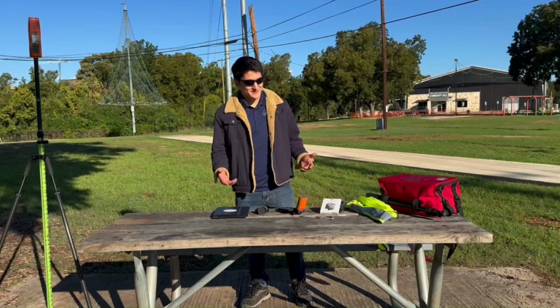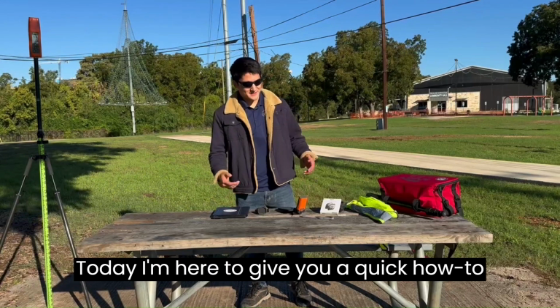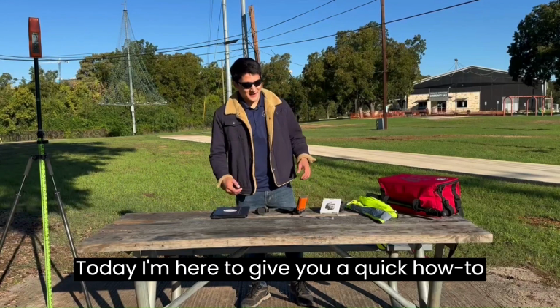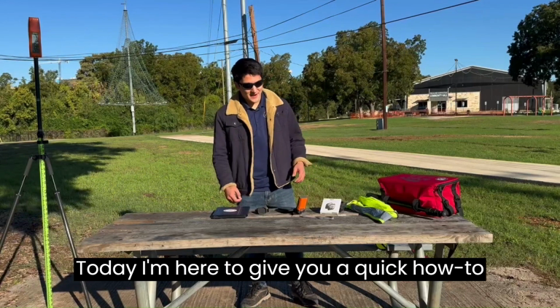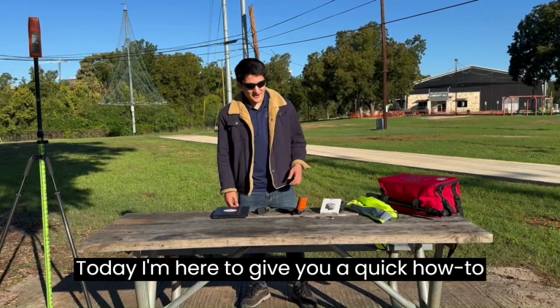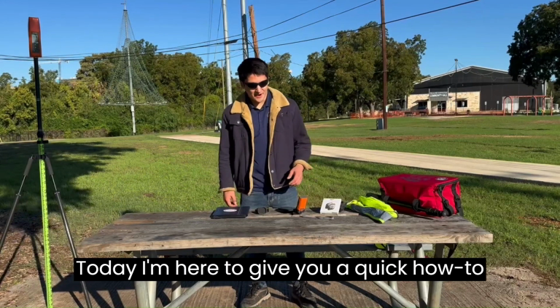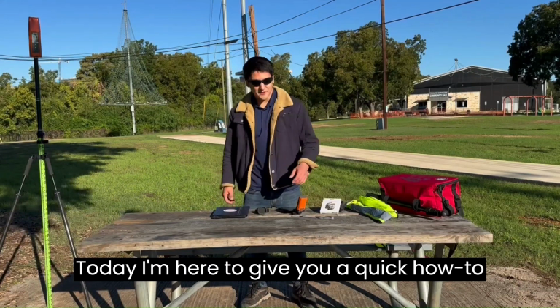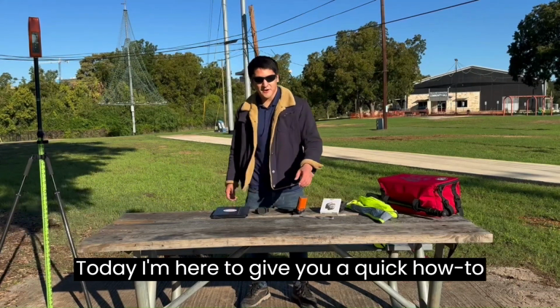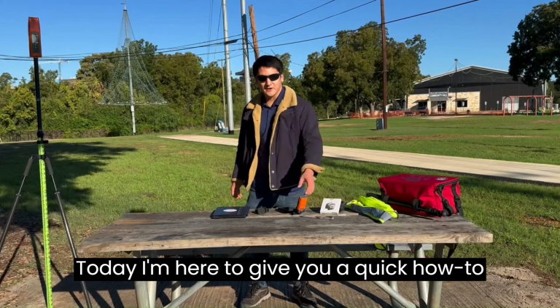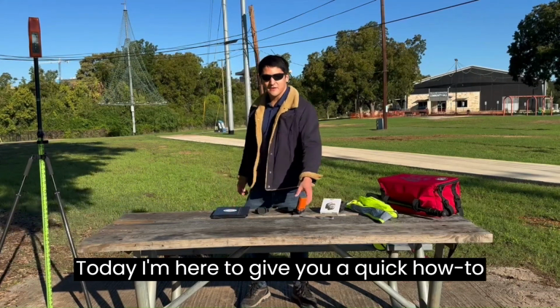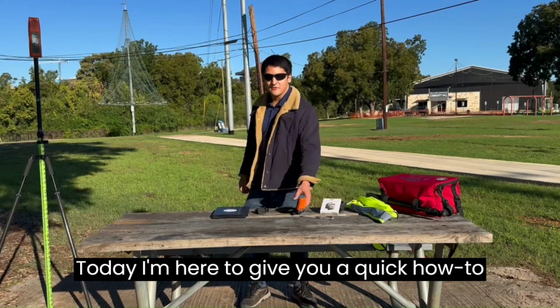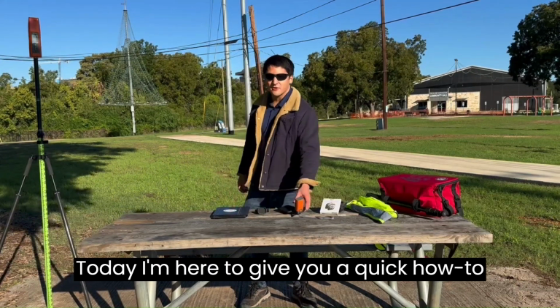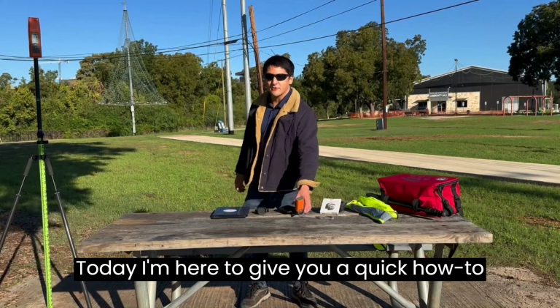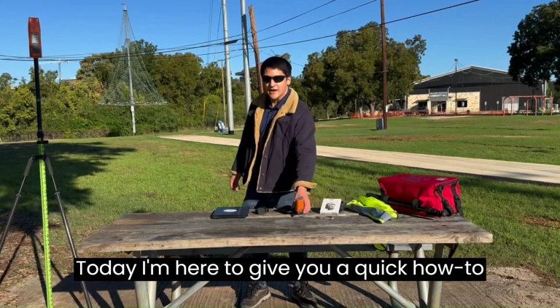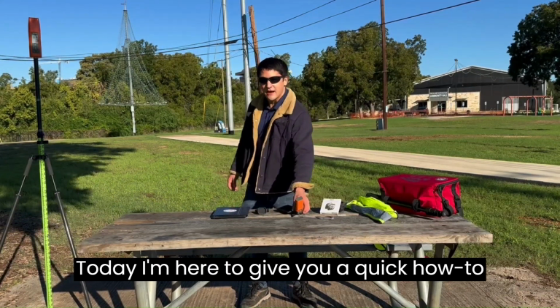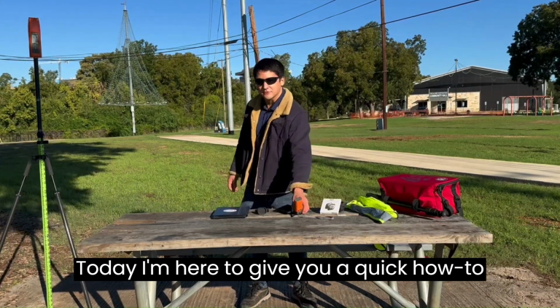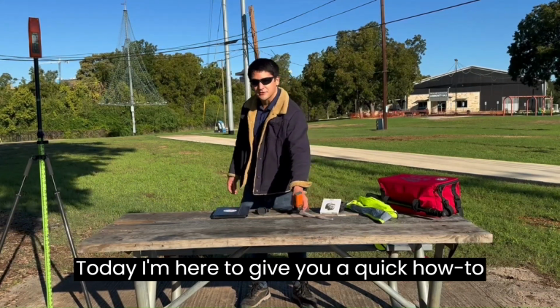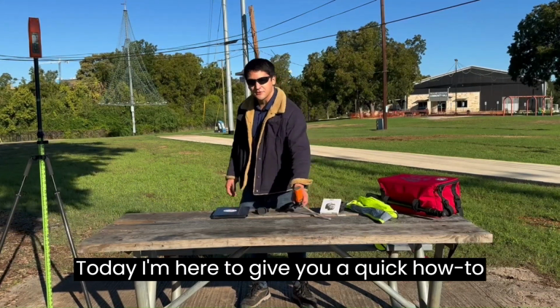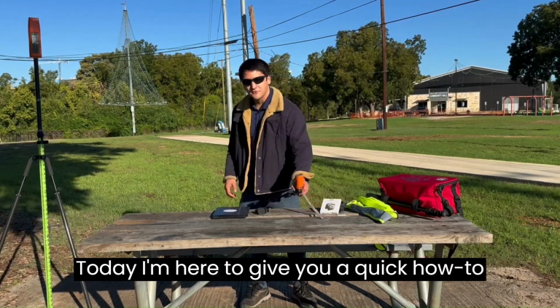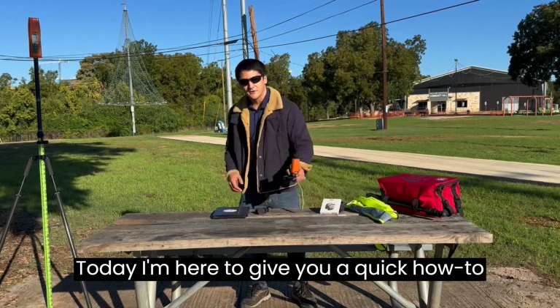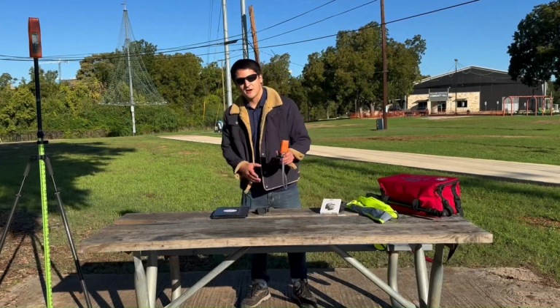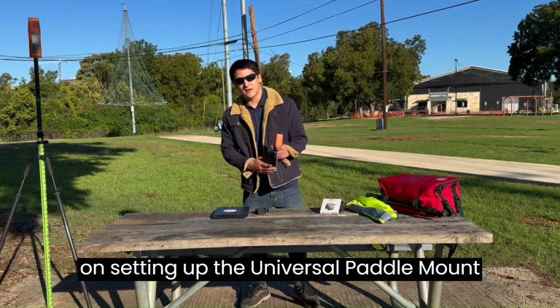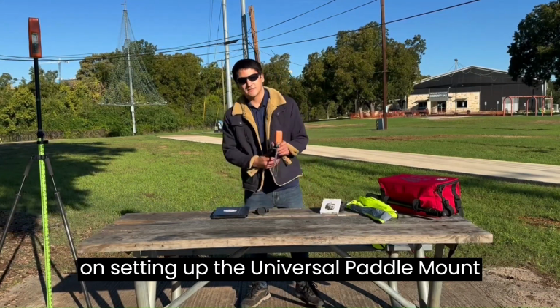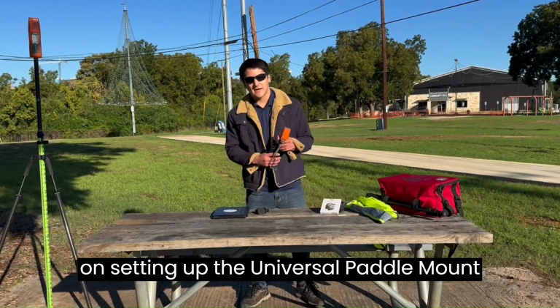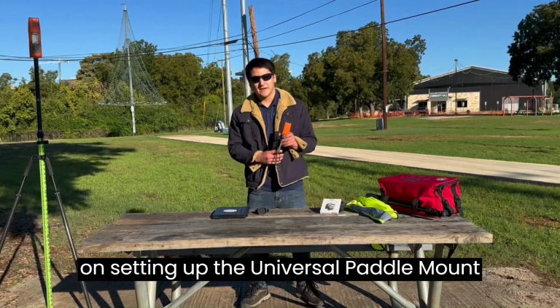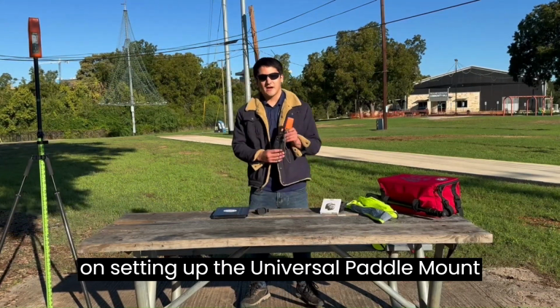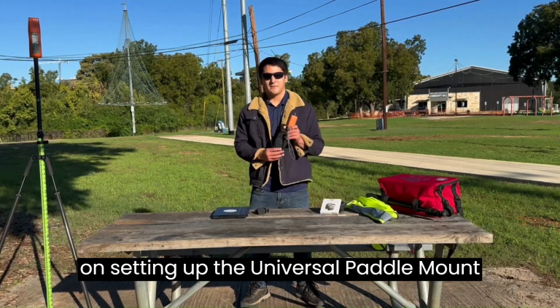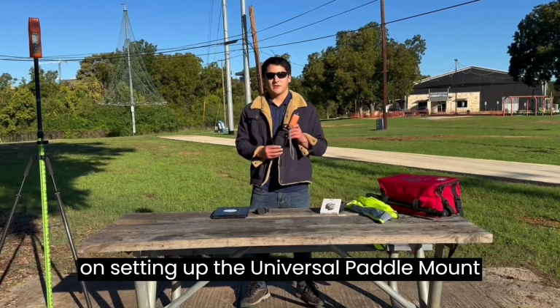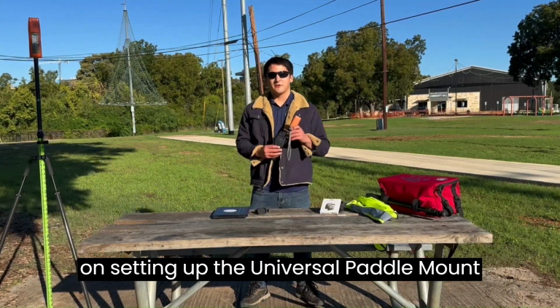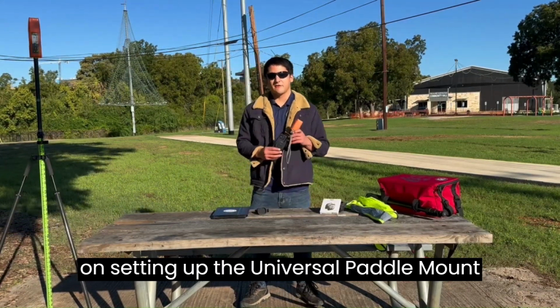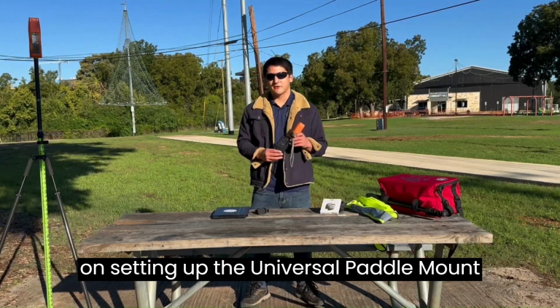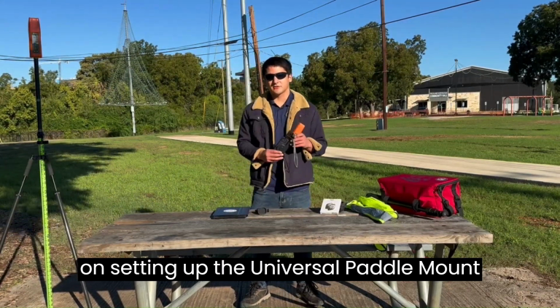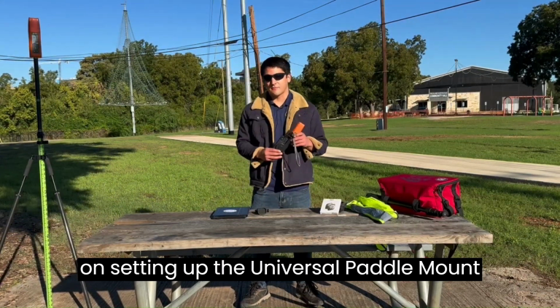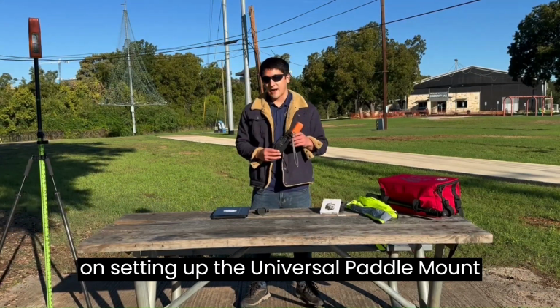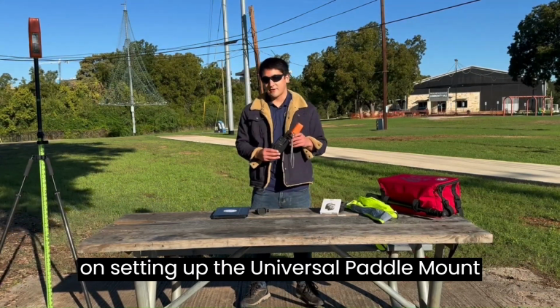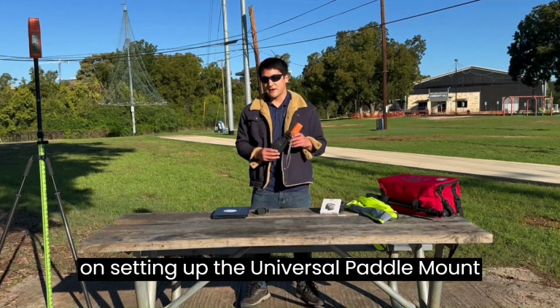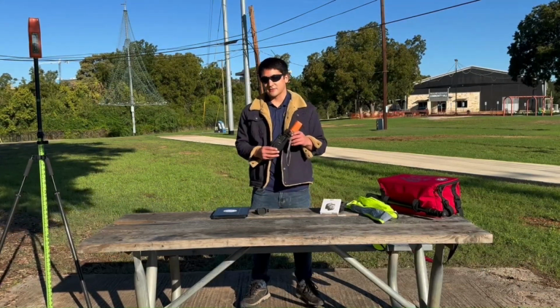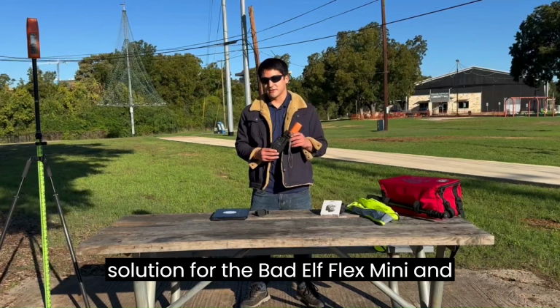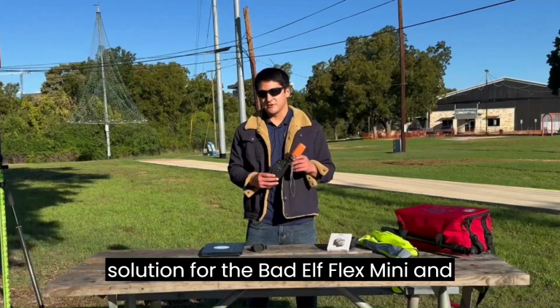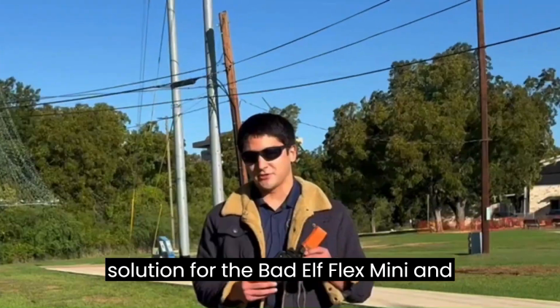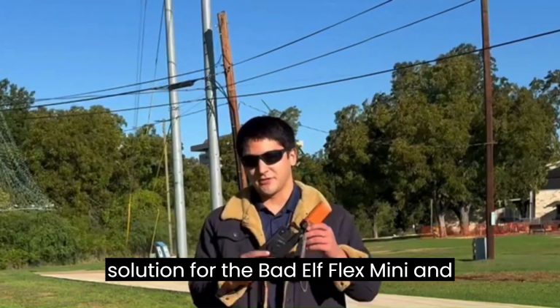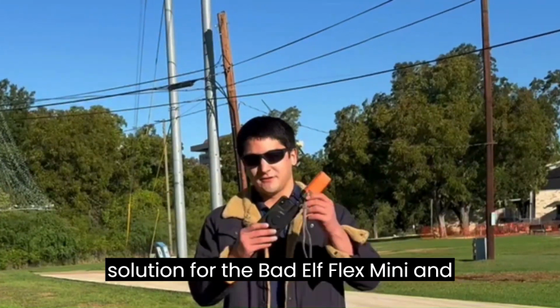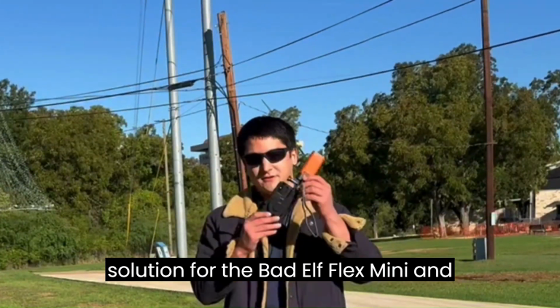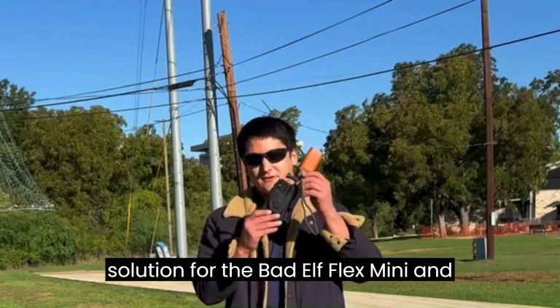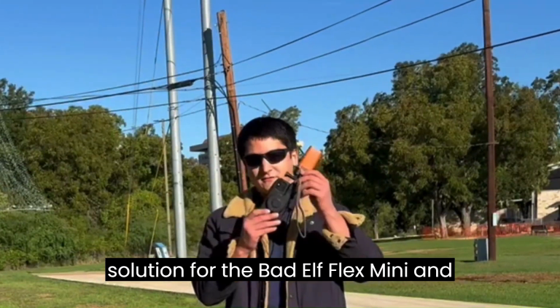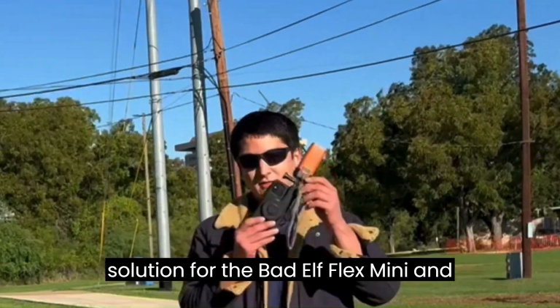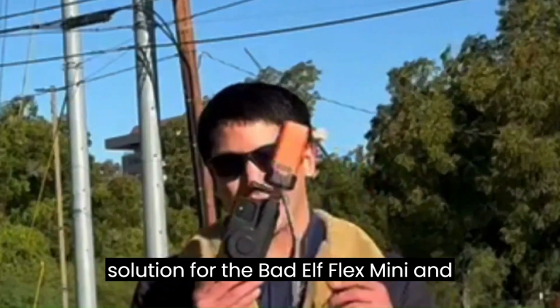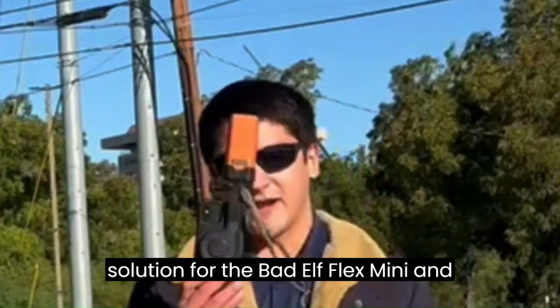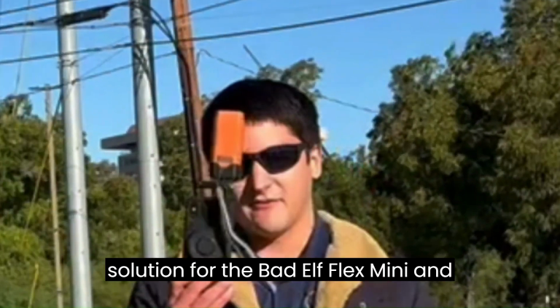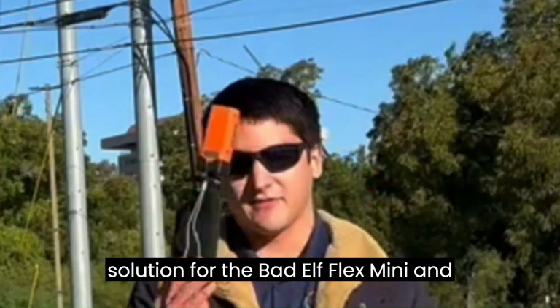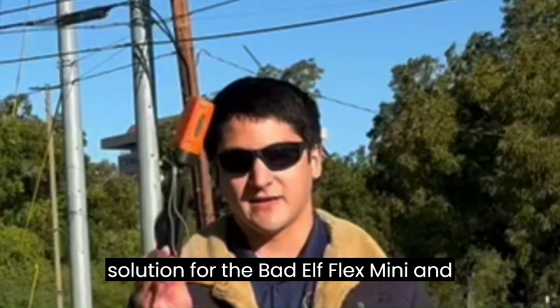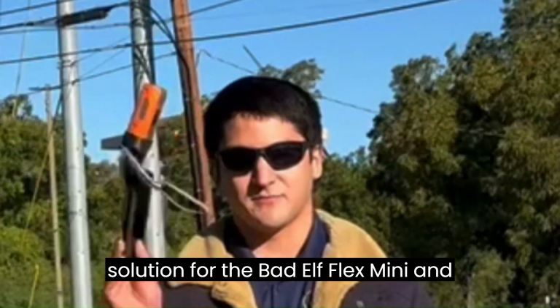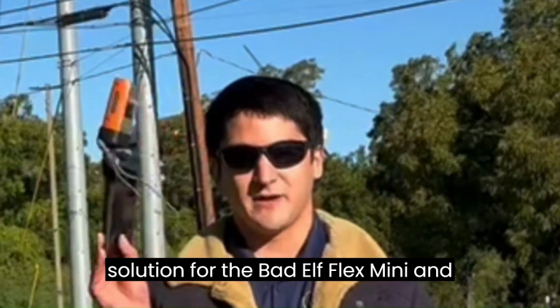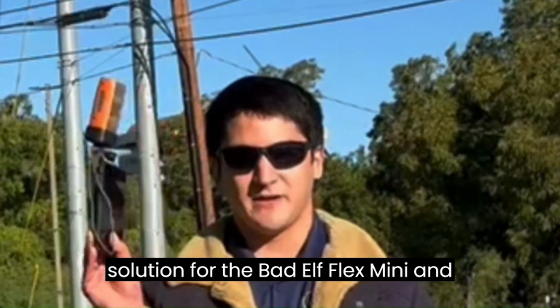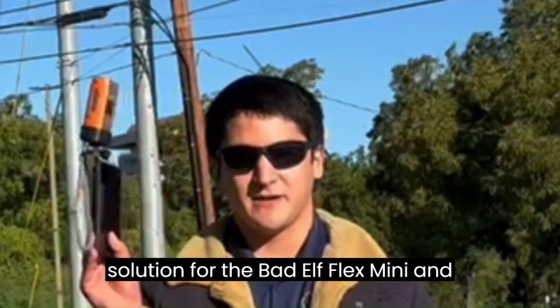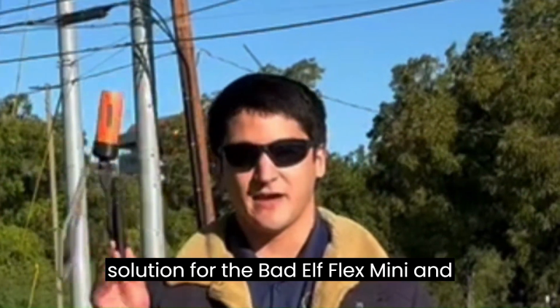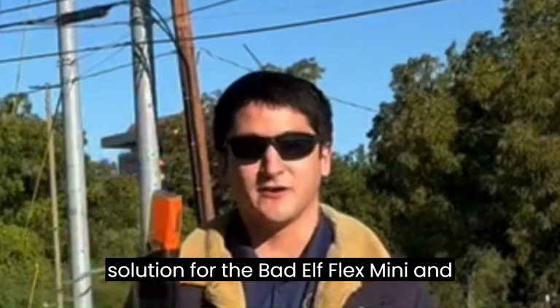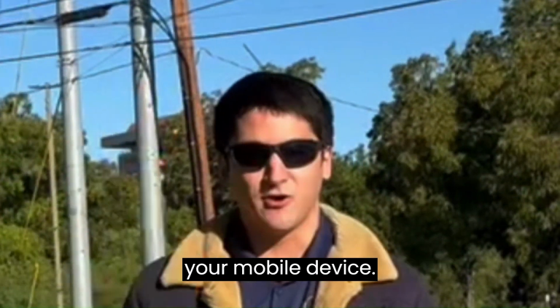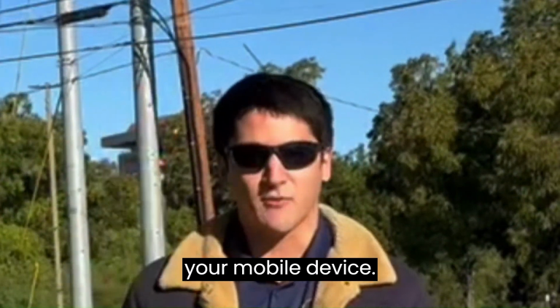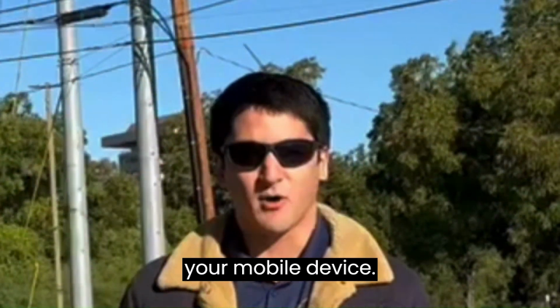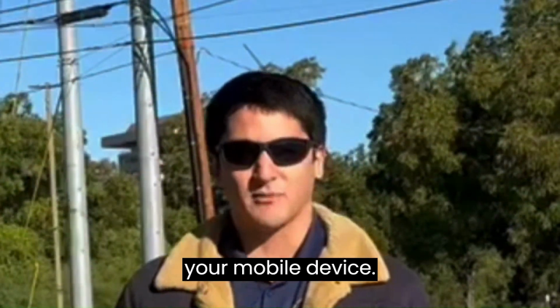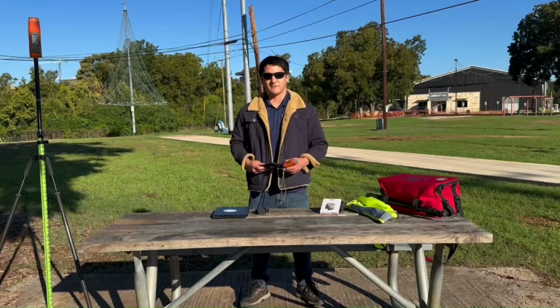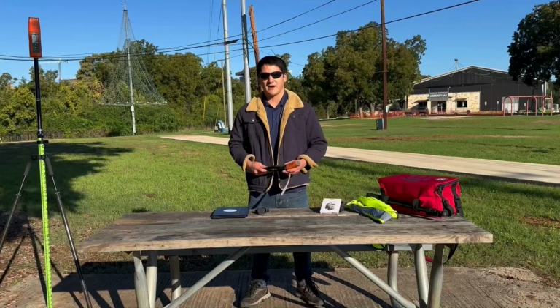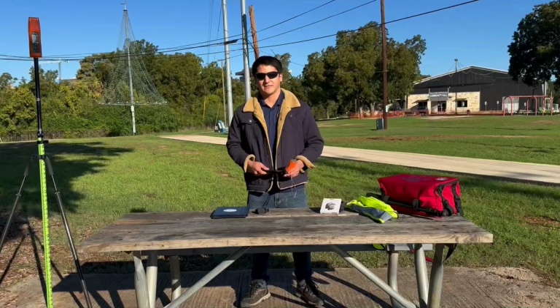Today I'm here to give you a quick how-to on setting up the universal paddle mount solution for the Baddell Flex Mini in your mobile device.